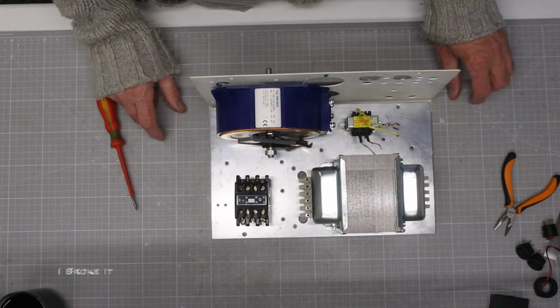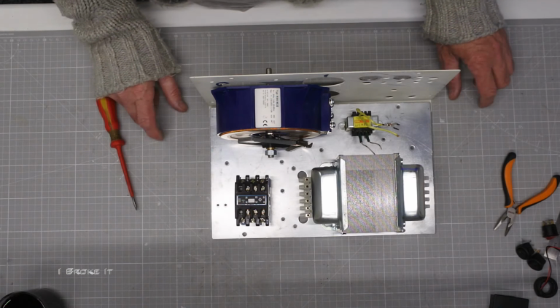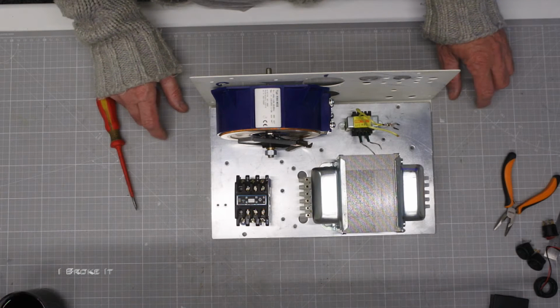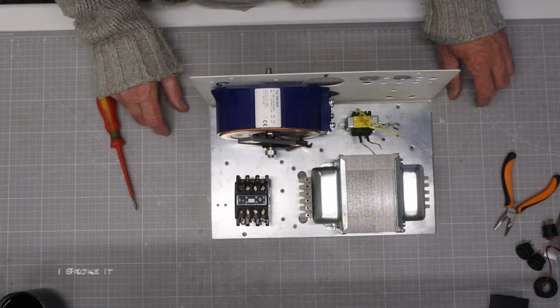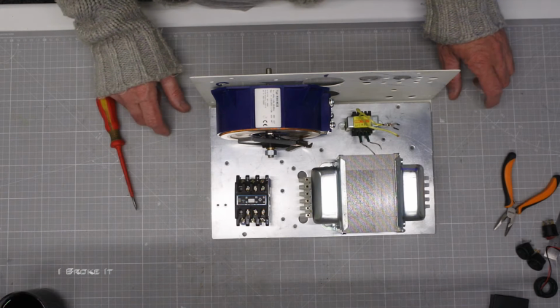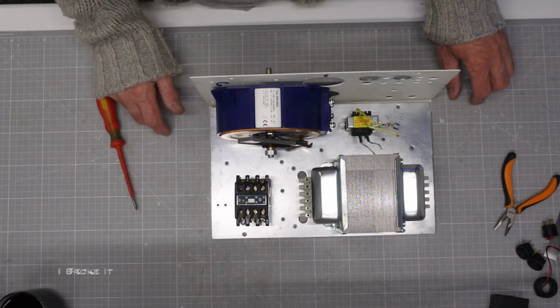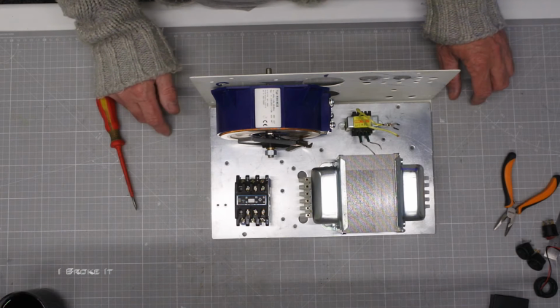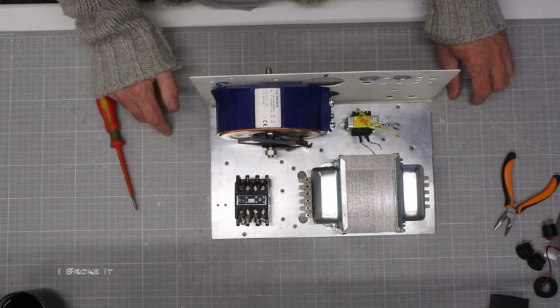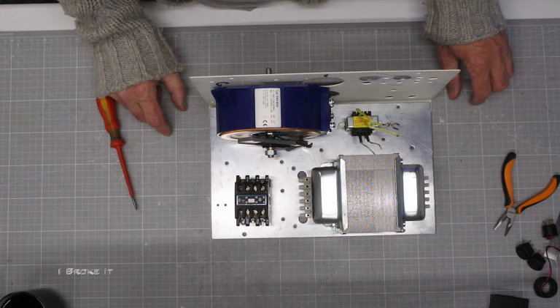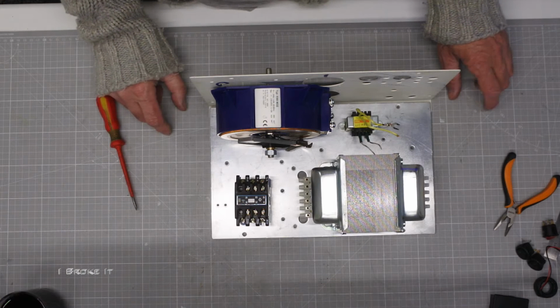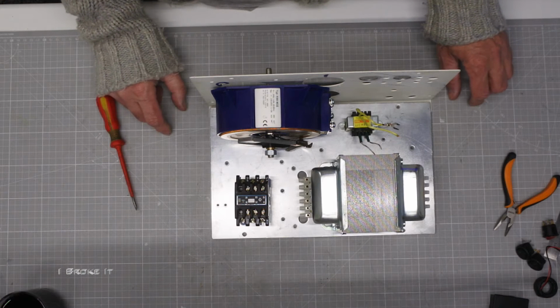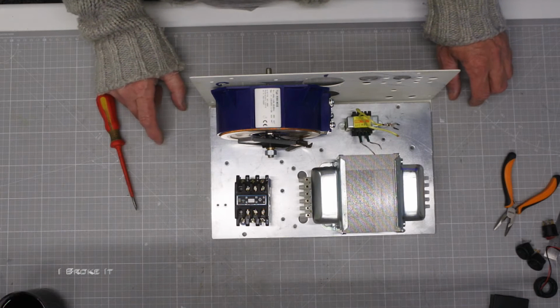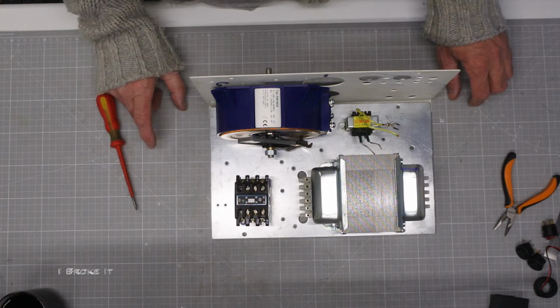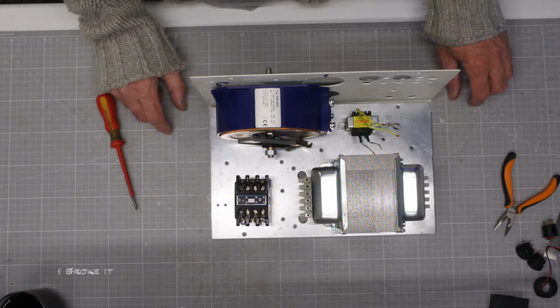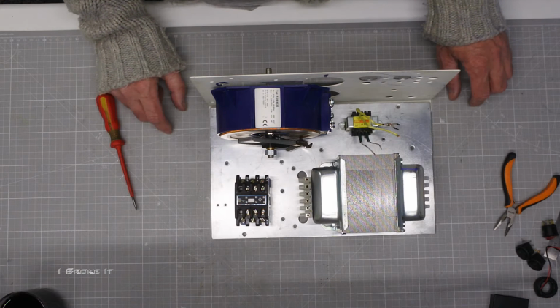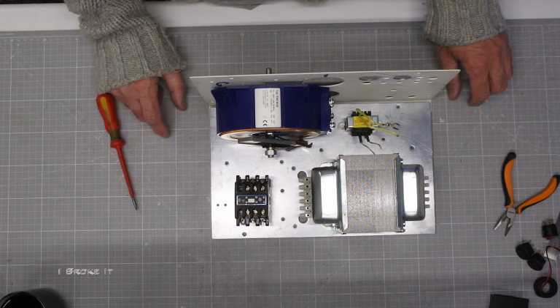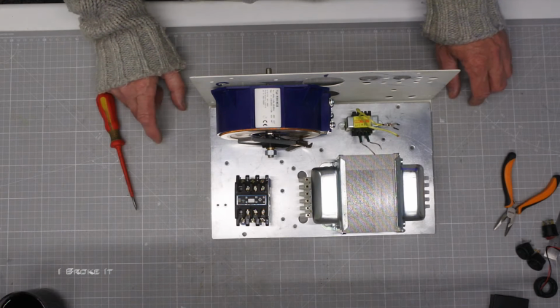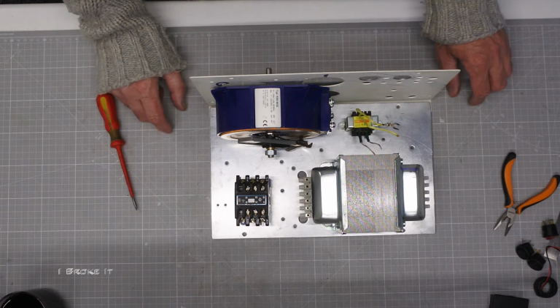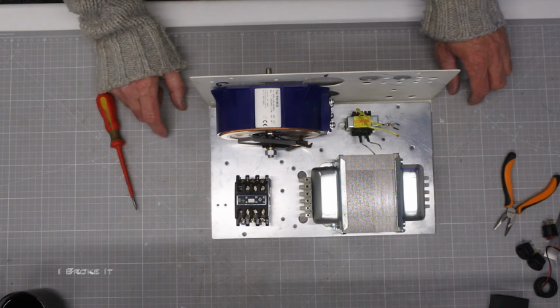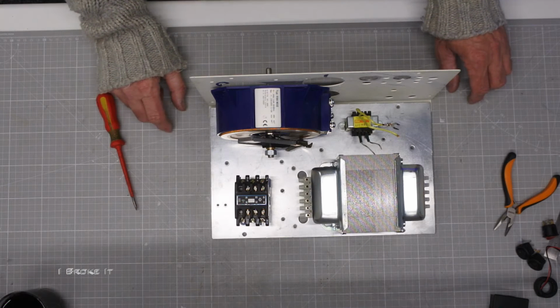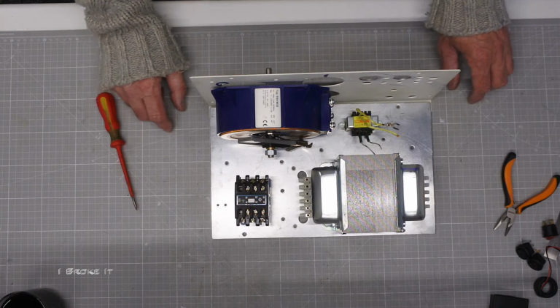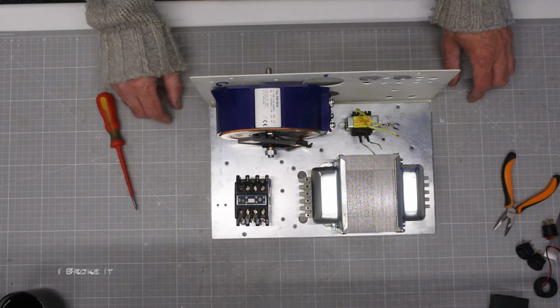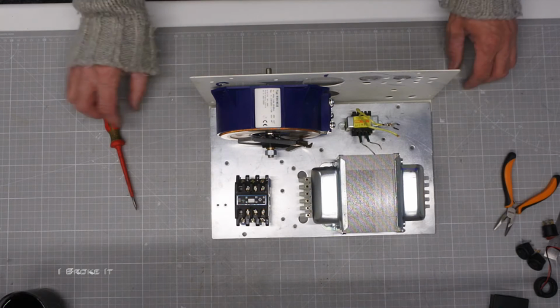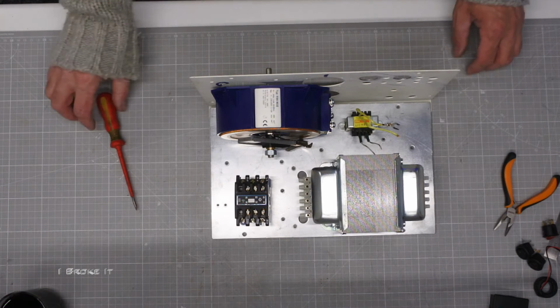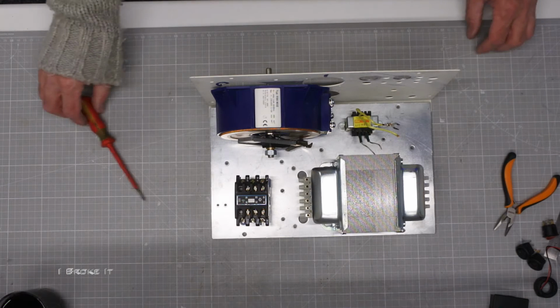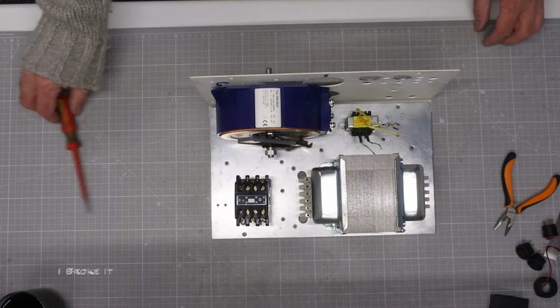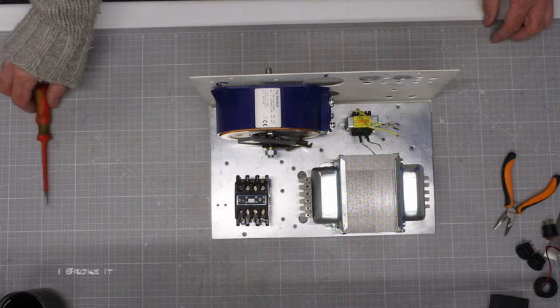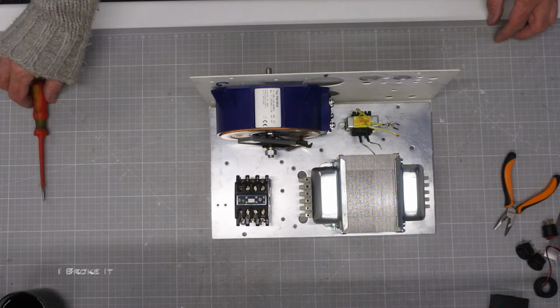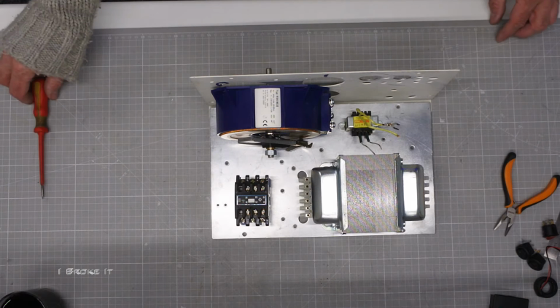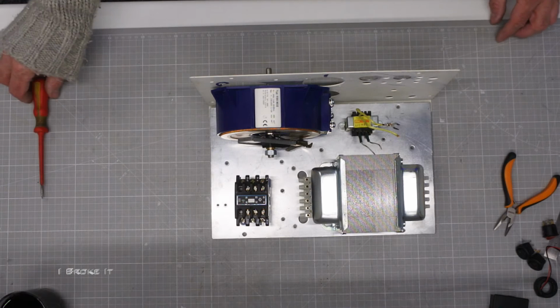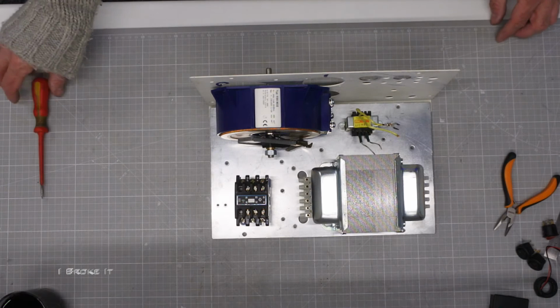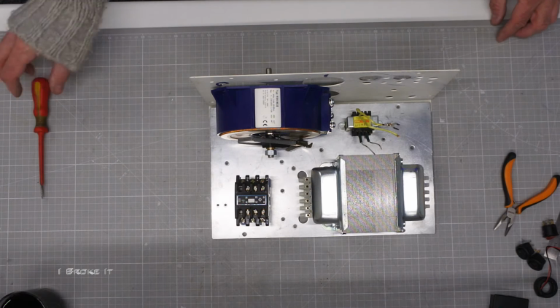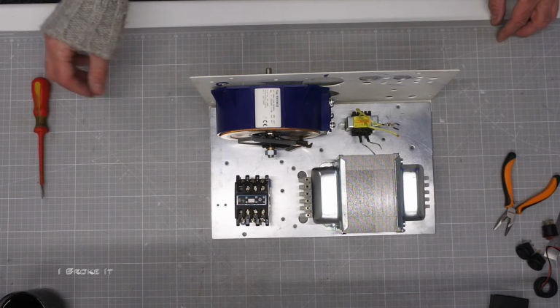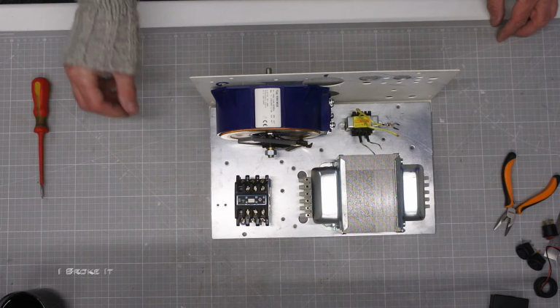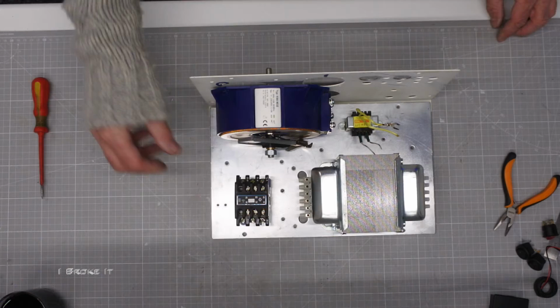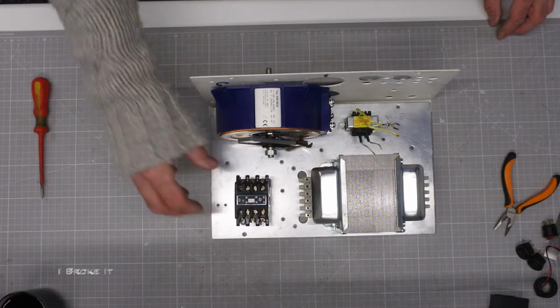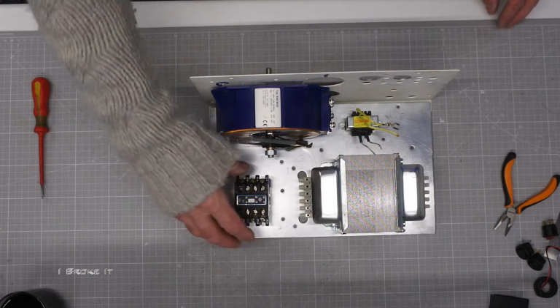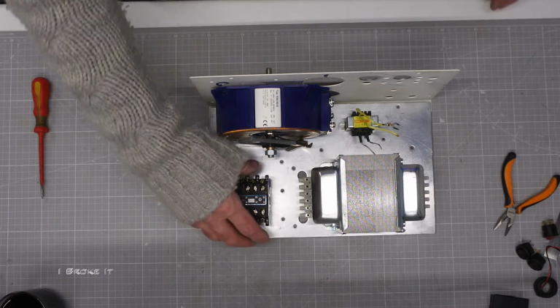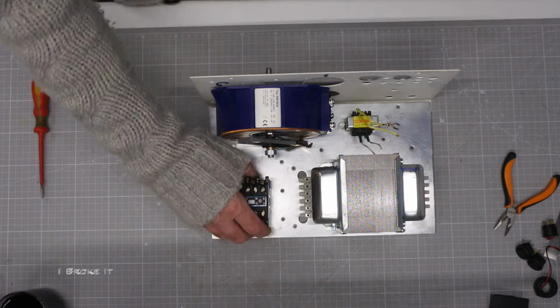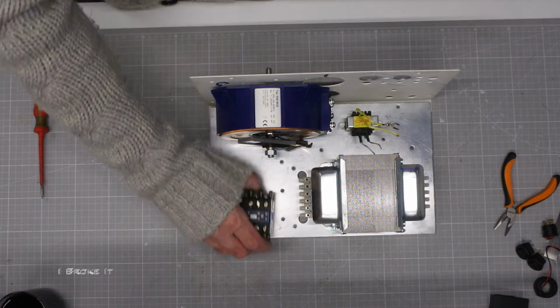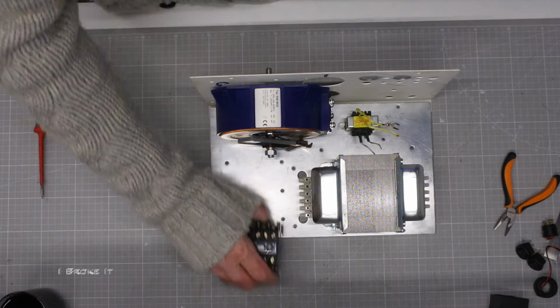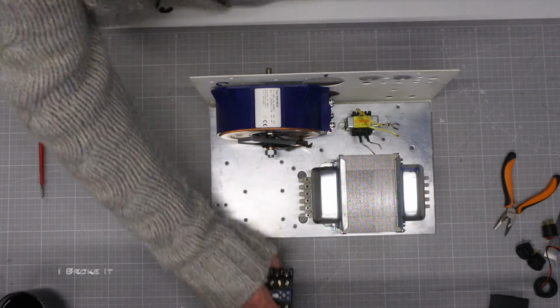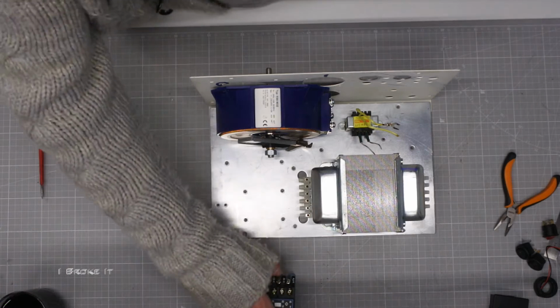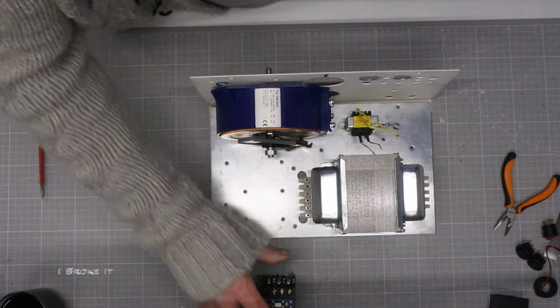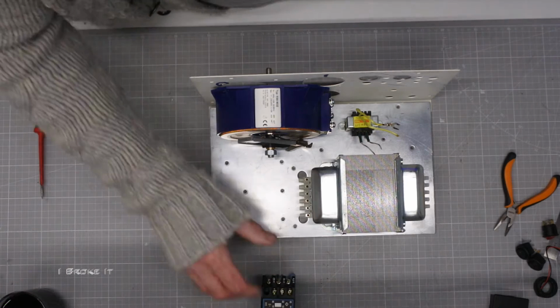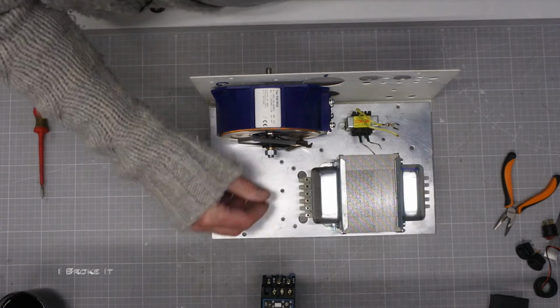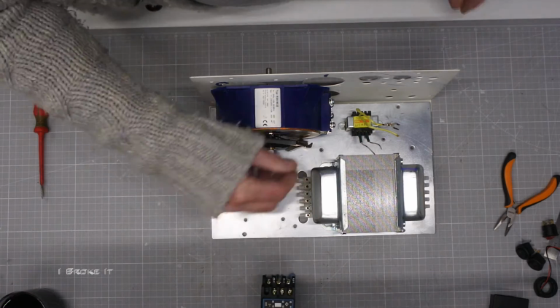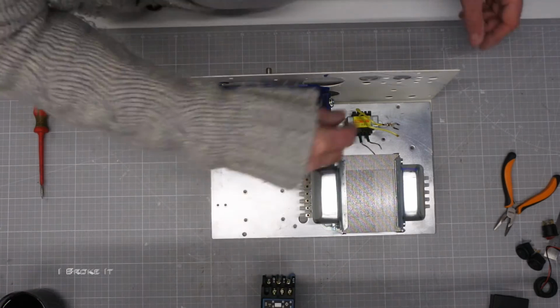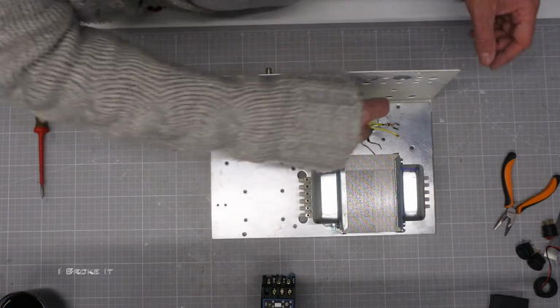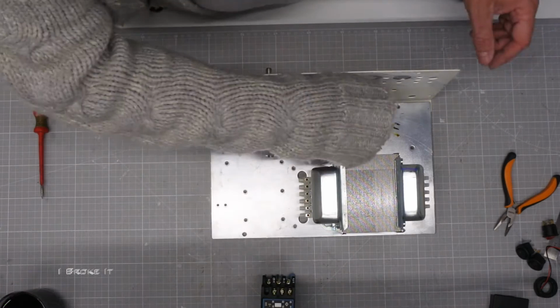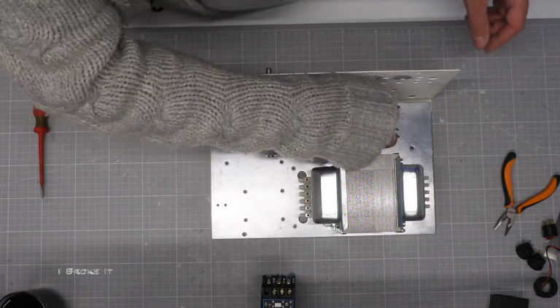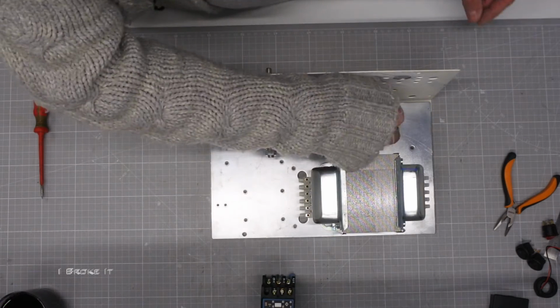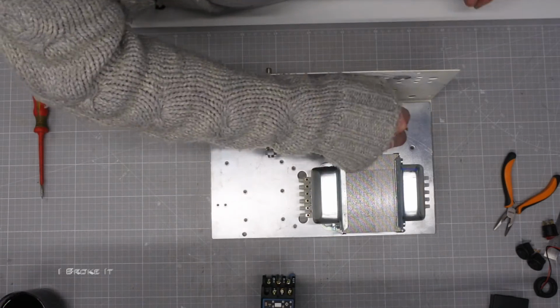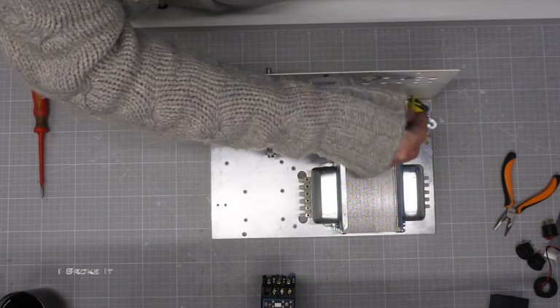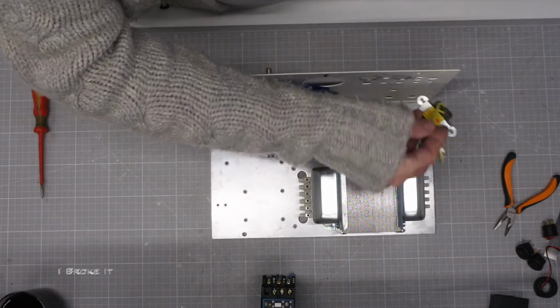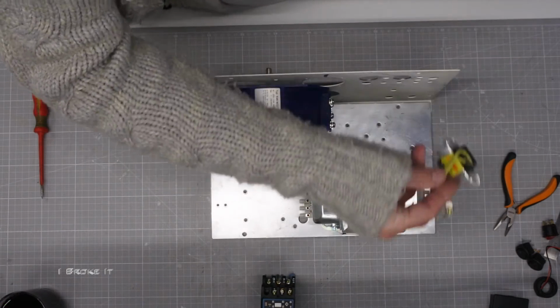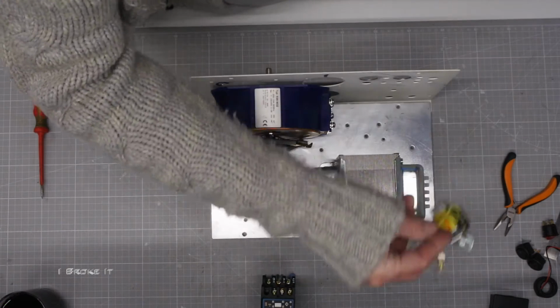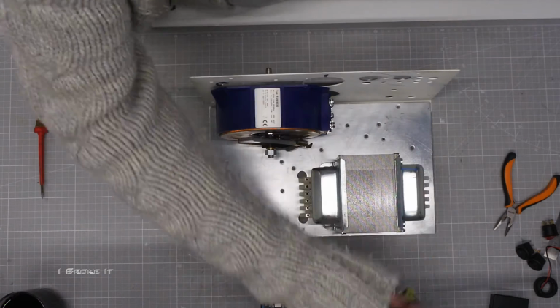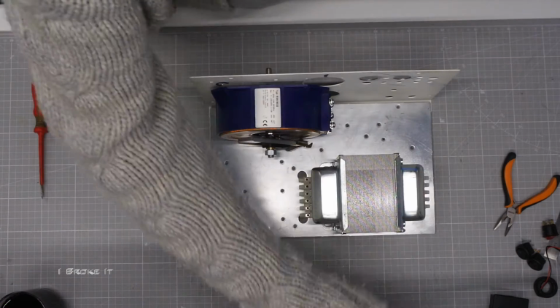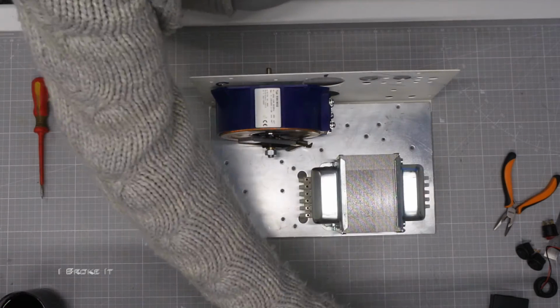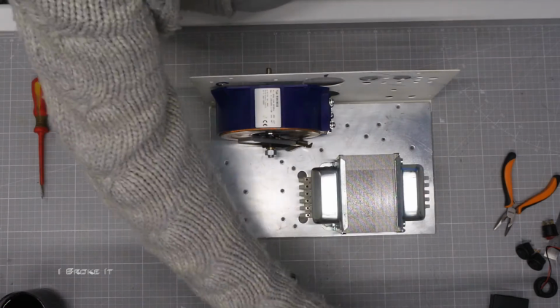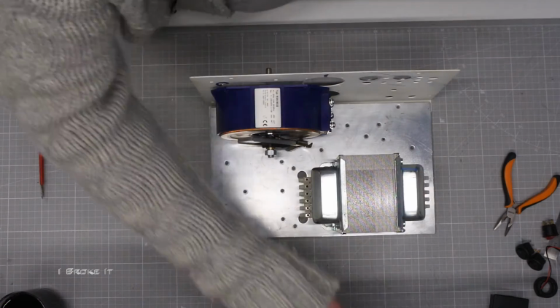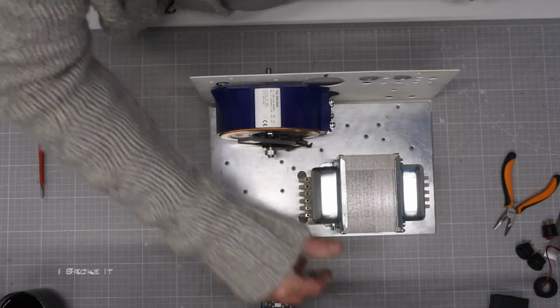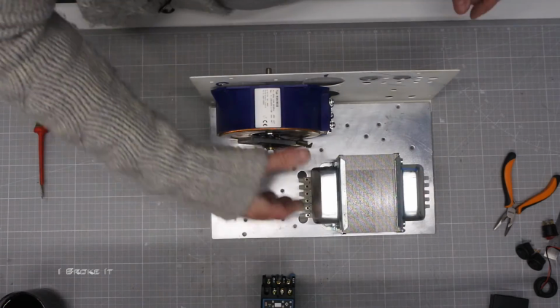A quick look at how all the parts are going to fit in the case. The layout will probably change before it's finished.